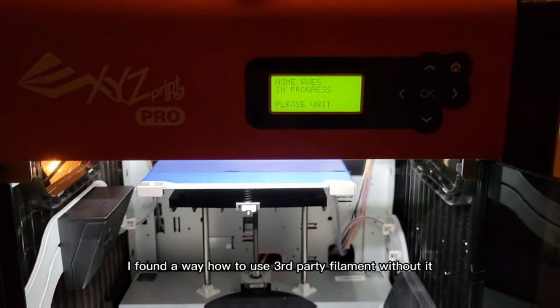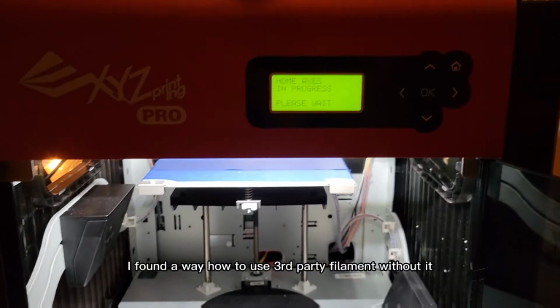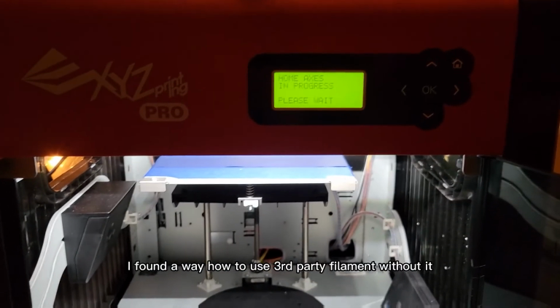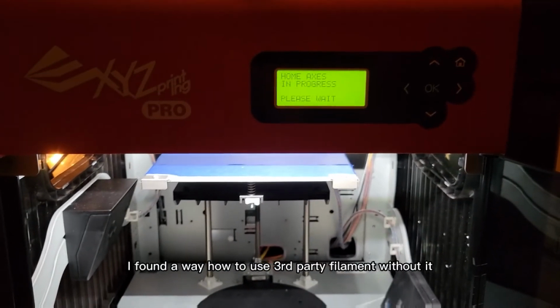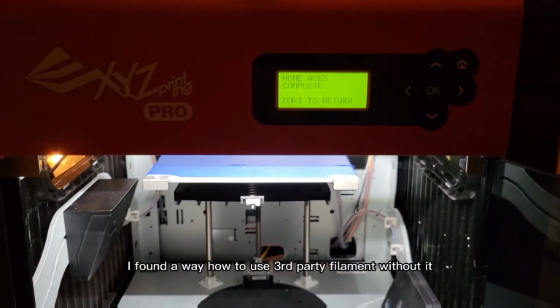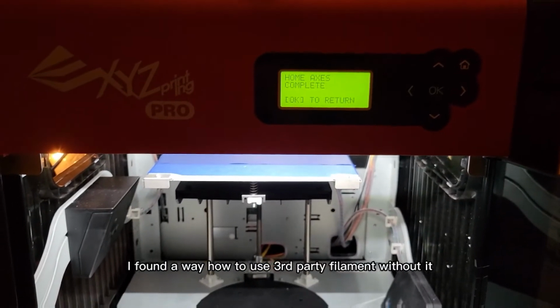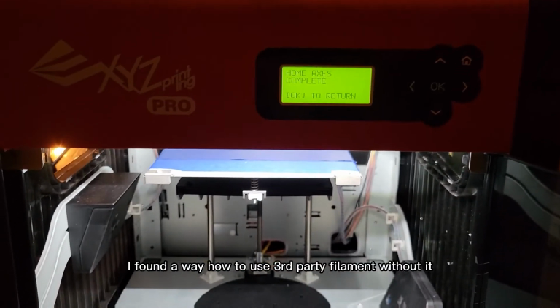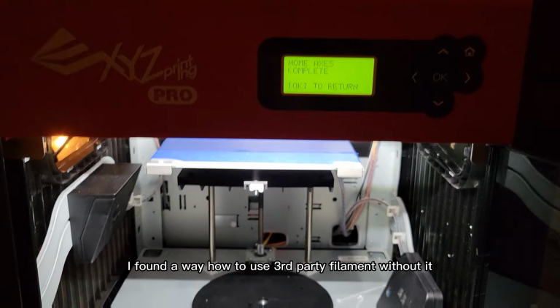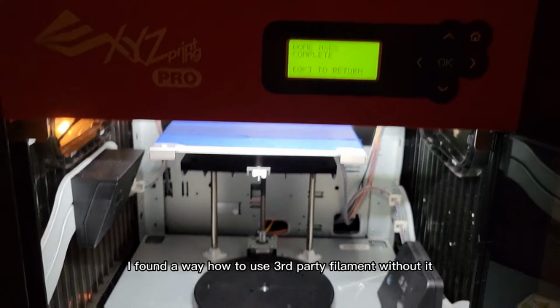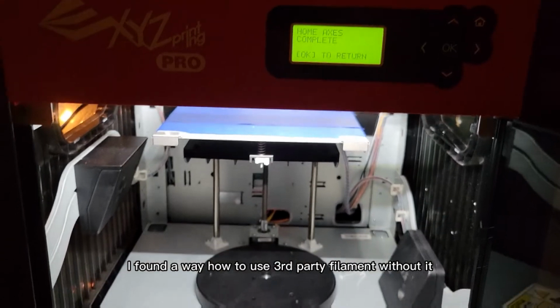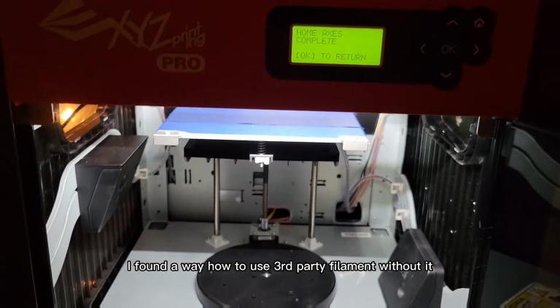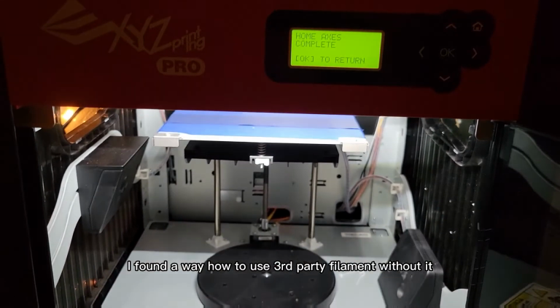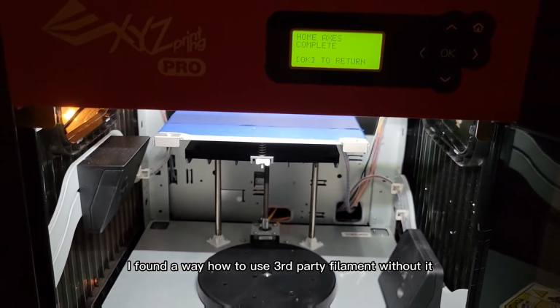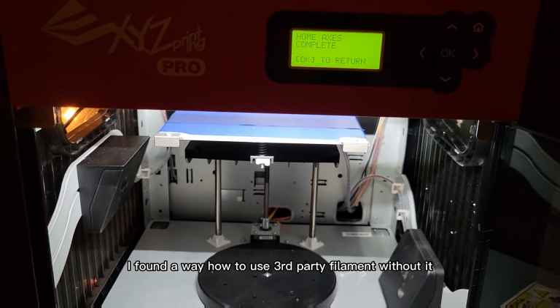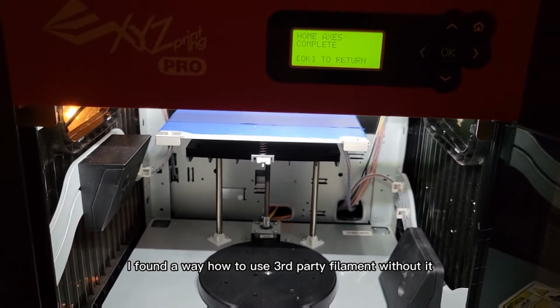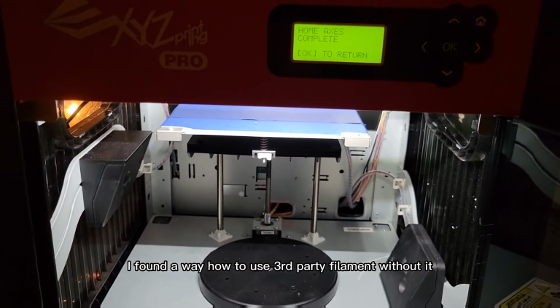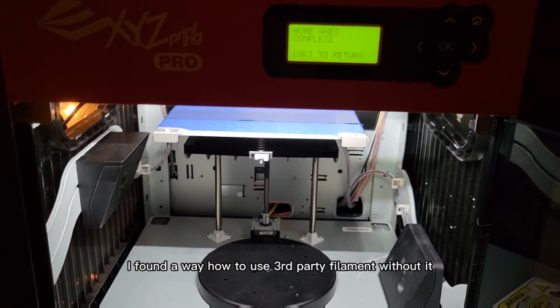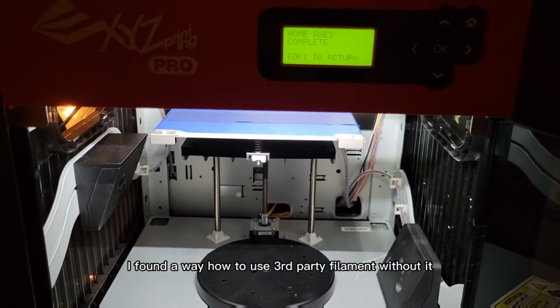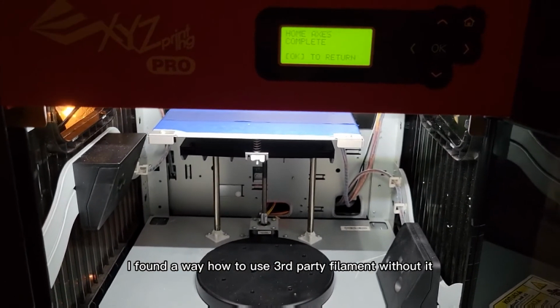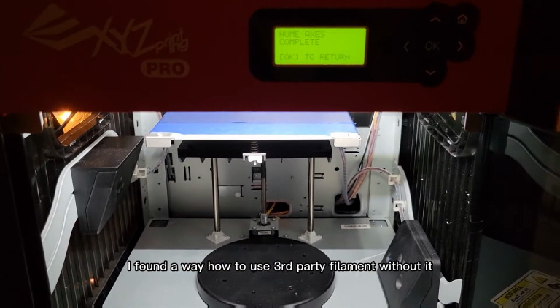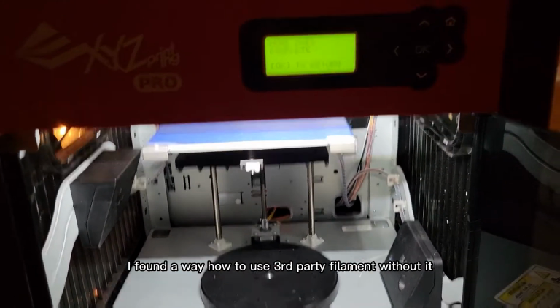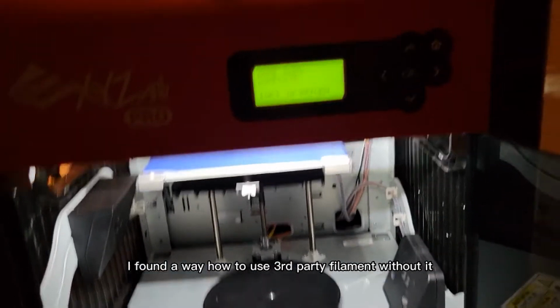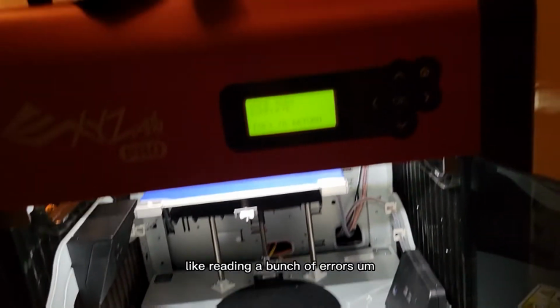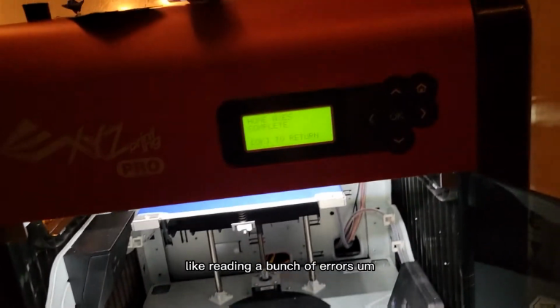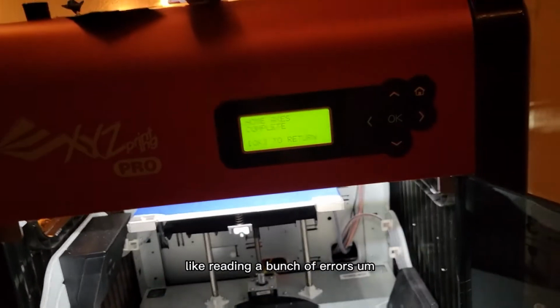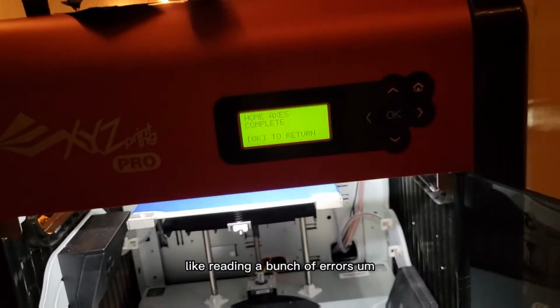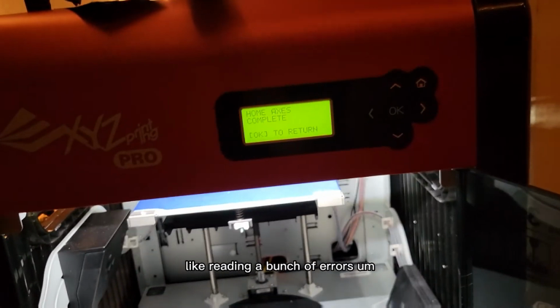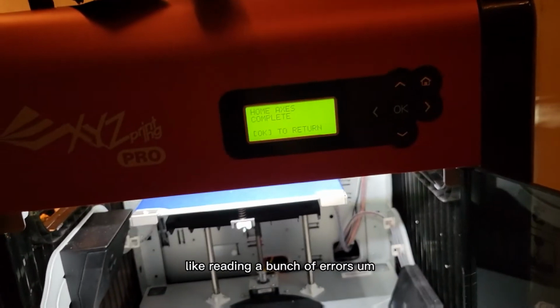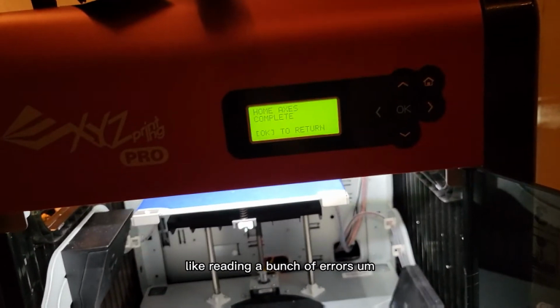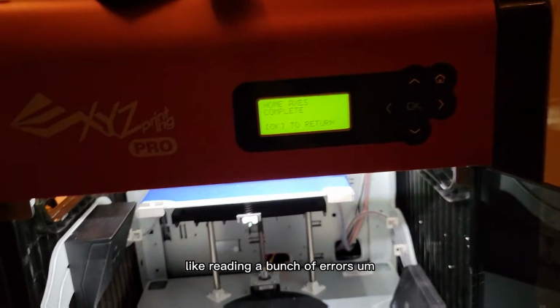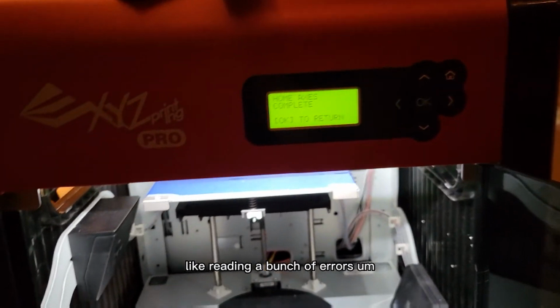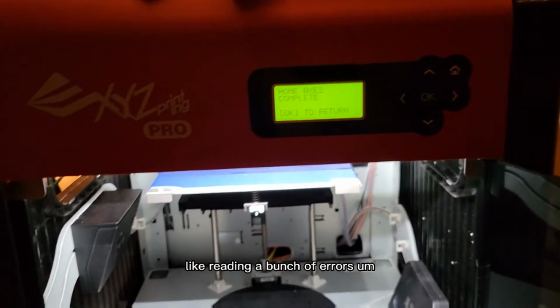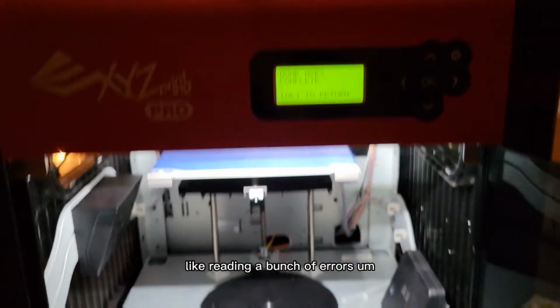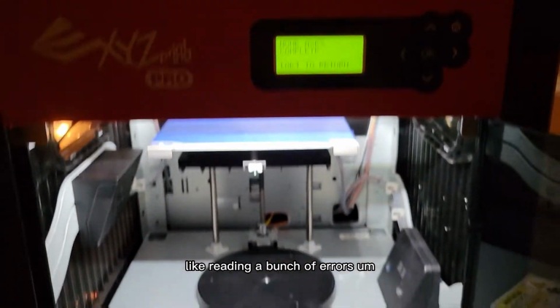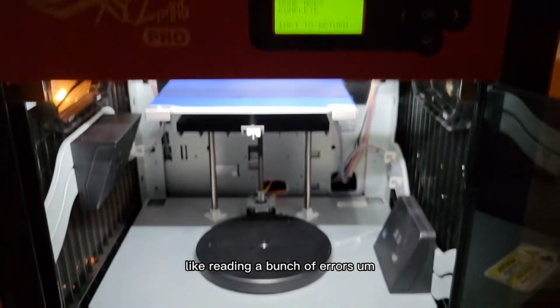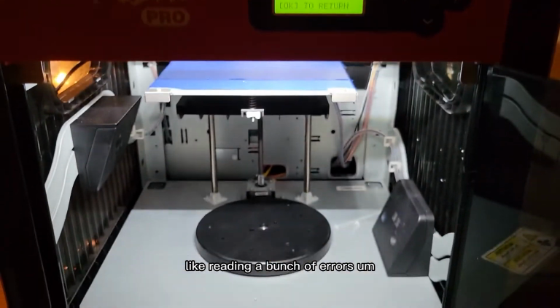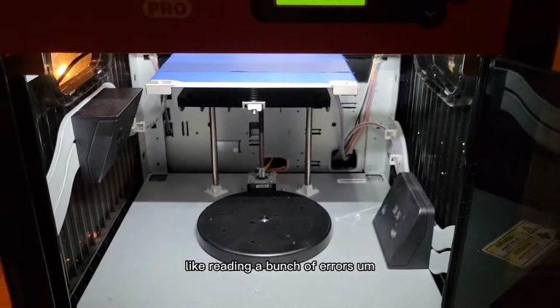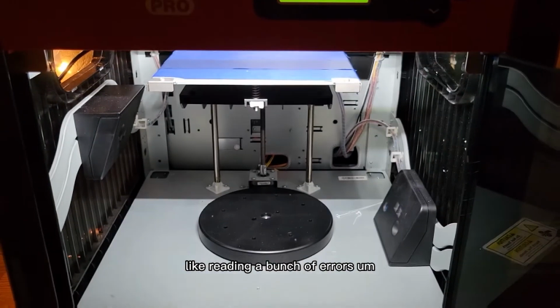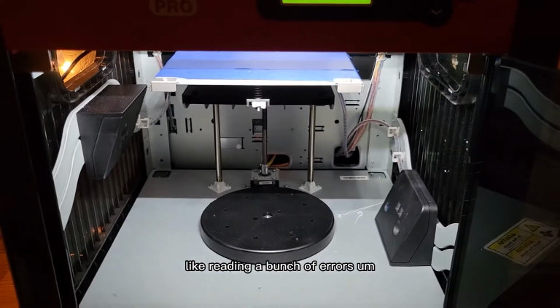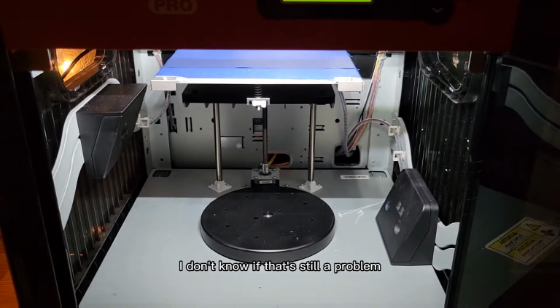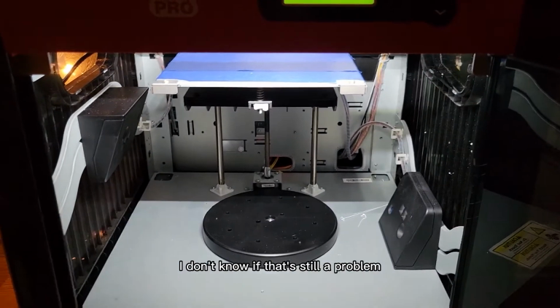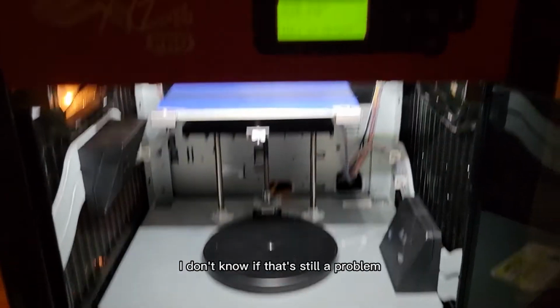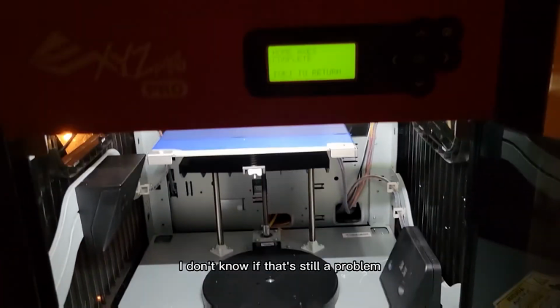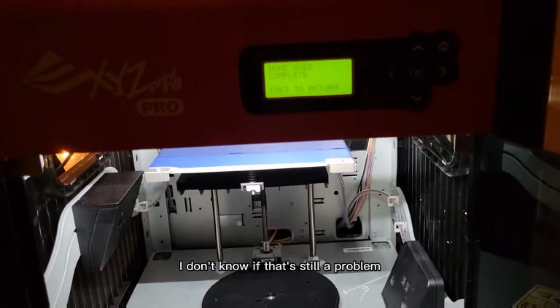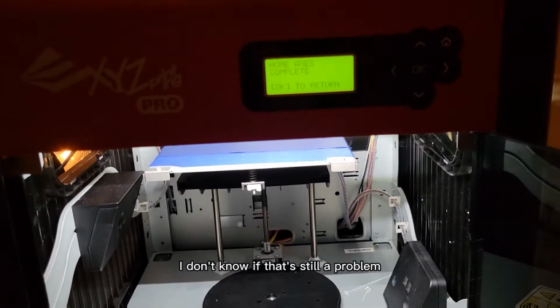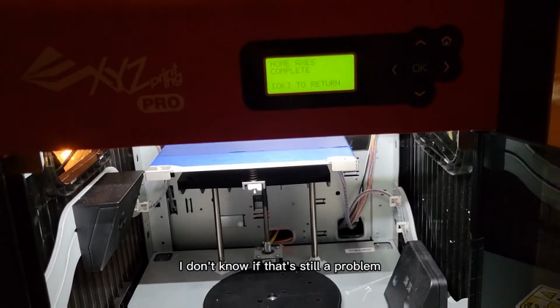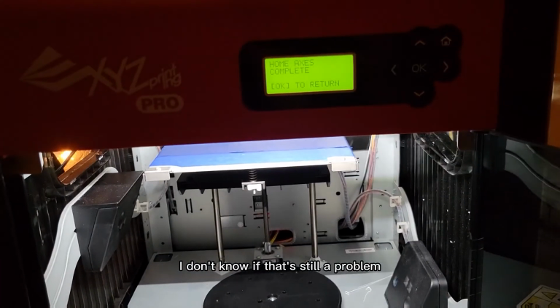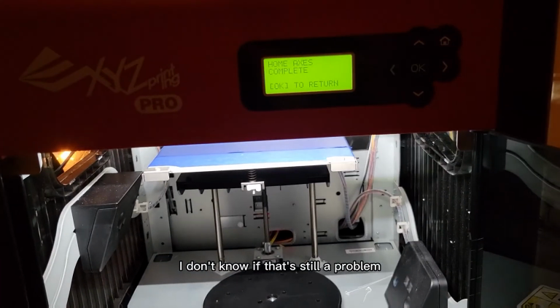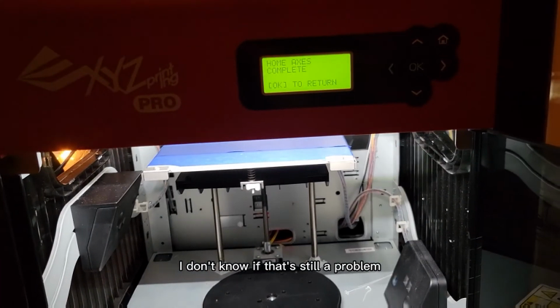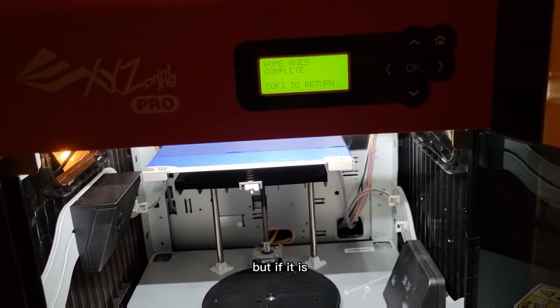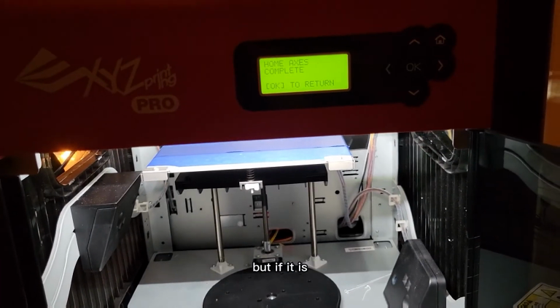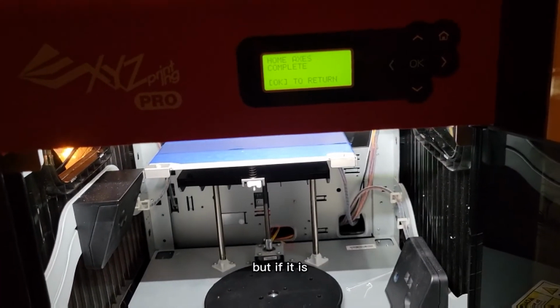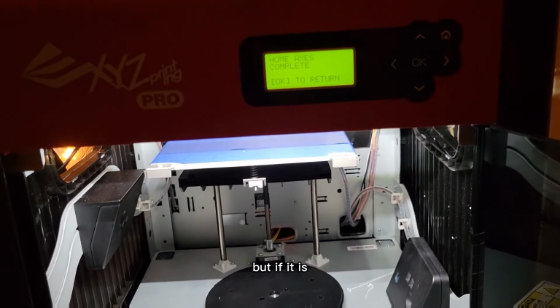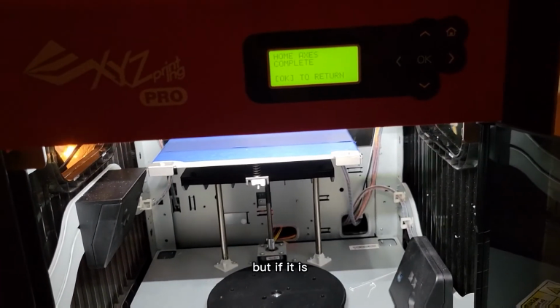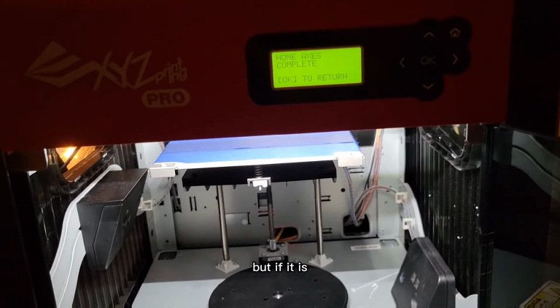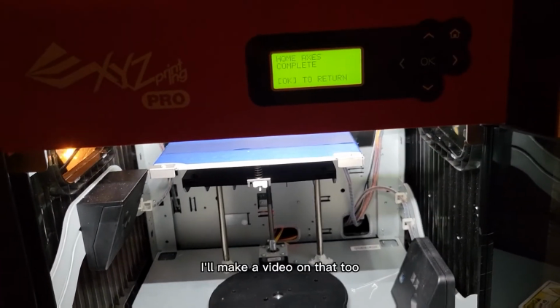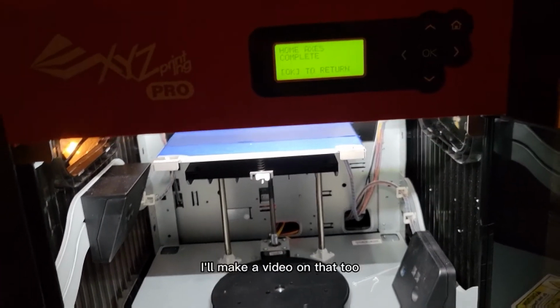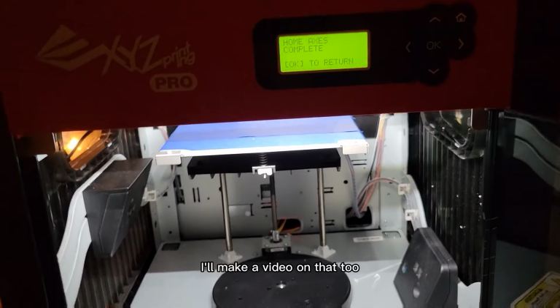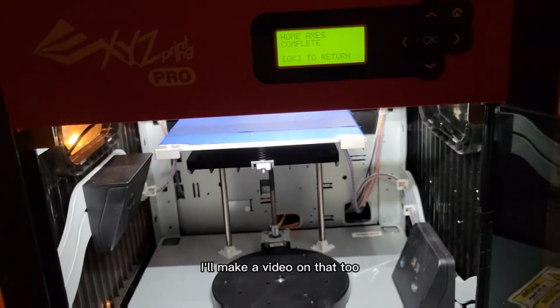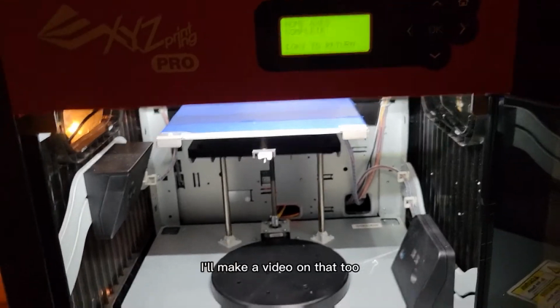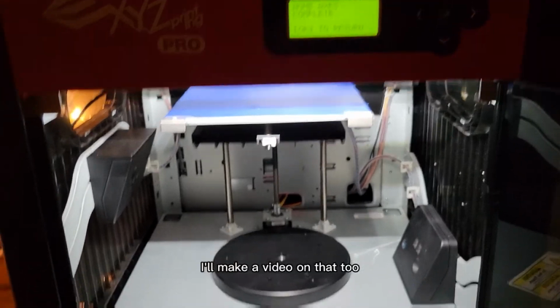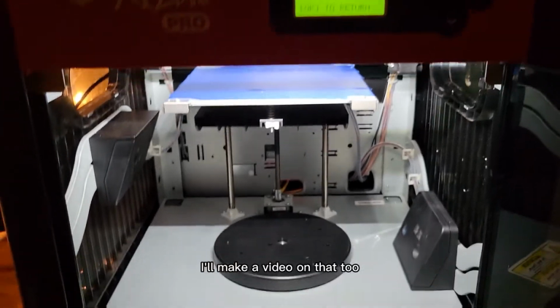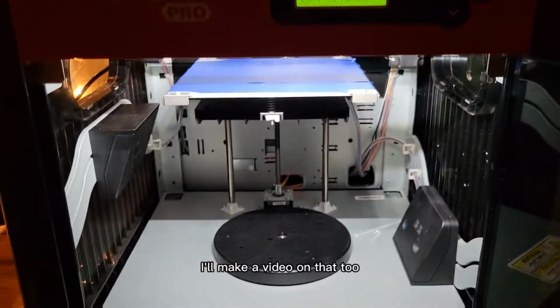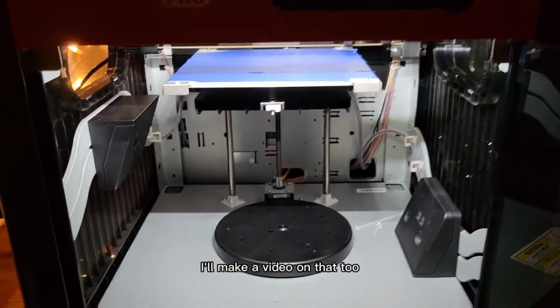I also found a way to use third-party filament without it reading a bunch of errors. I don't know if that's still a problem, but if it is, I'll make a video on that too.